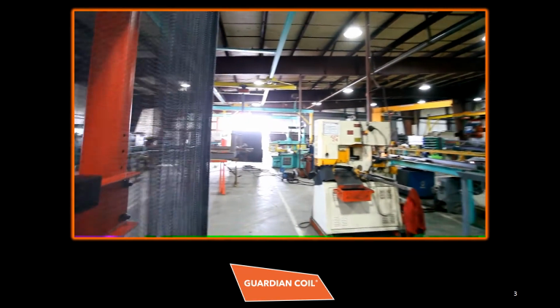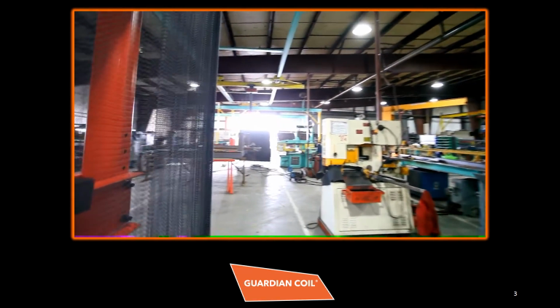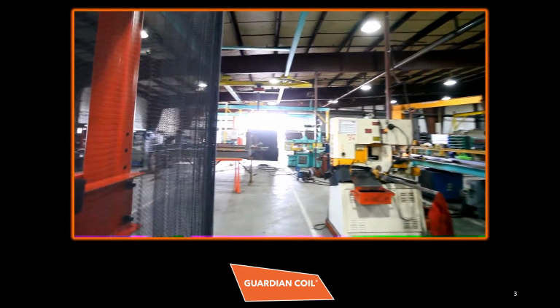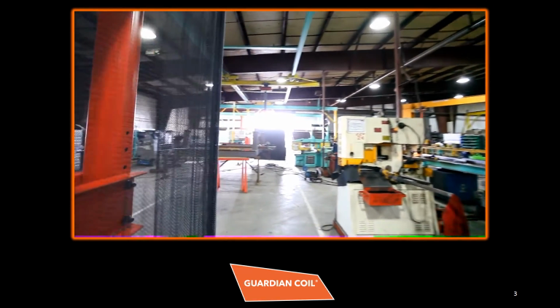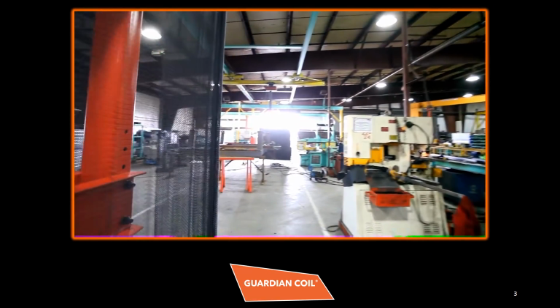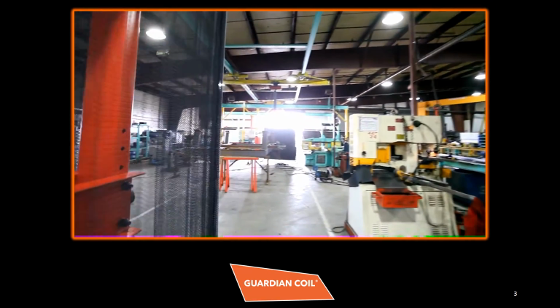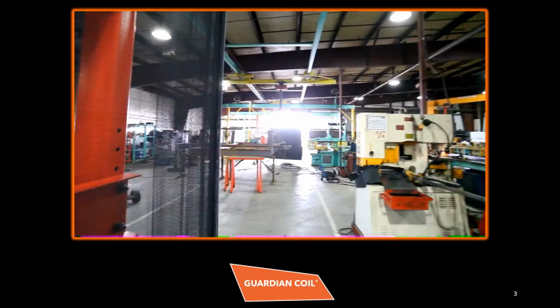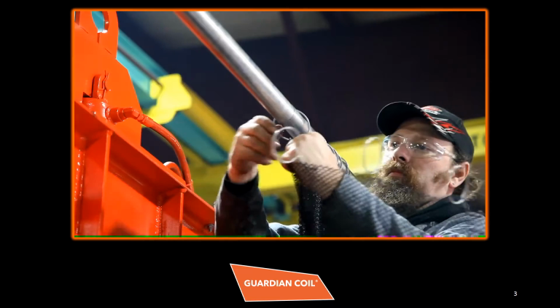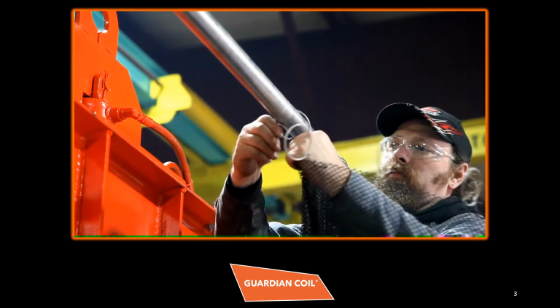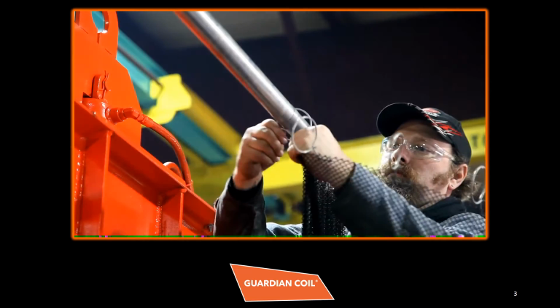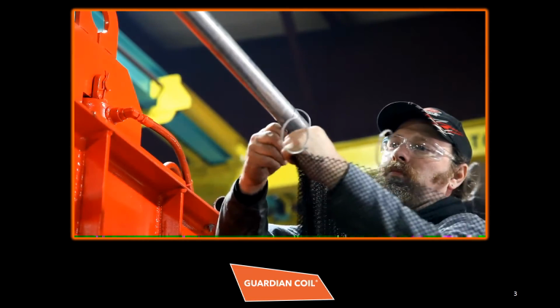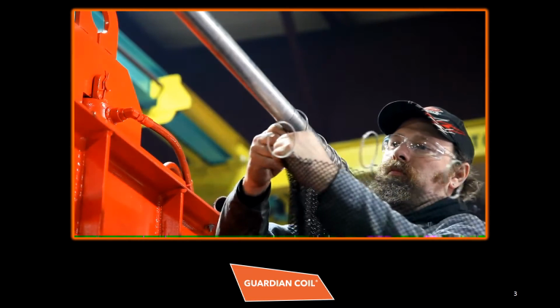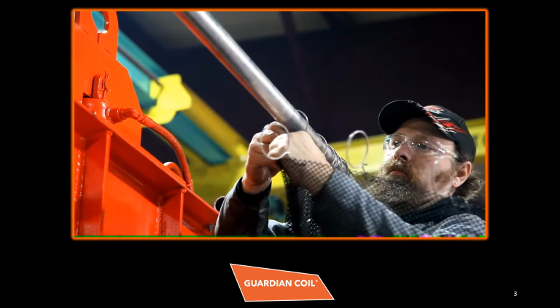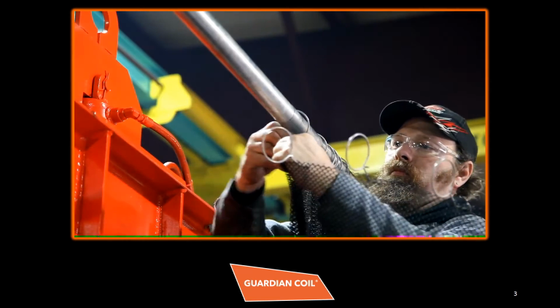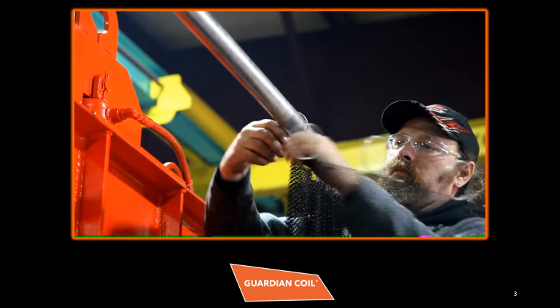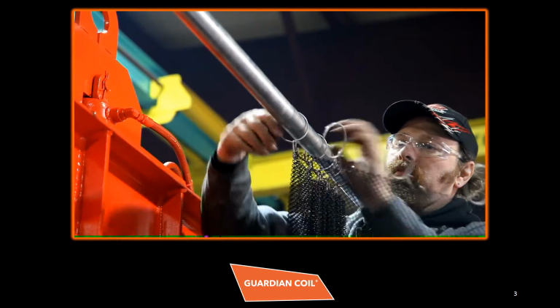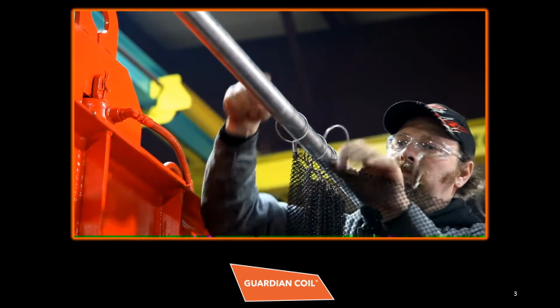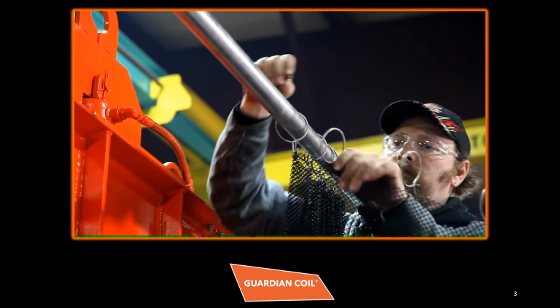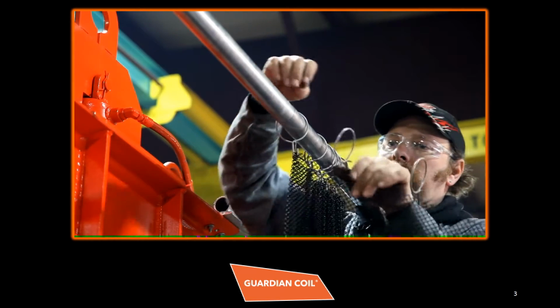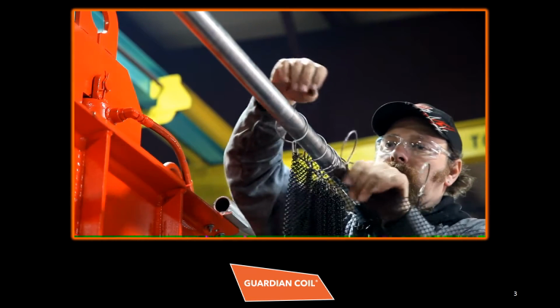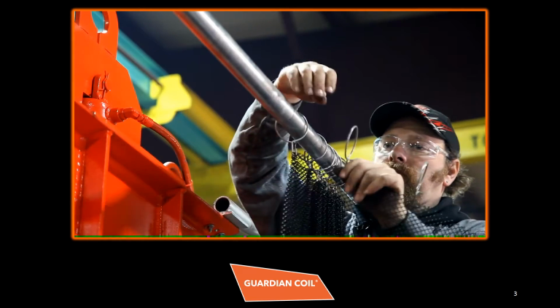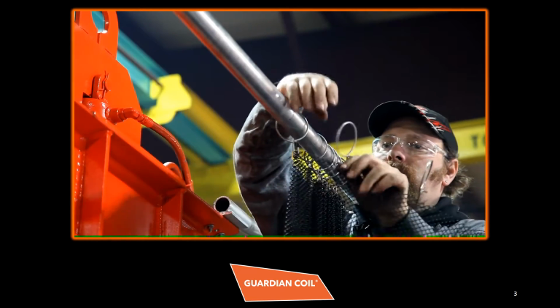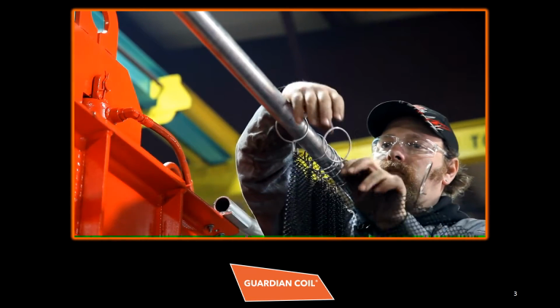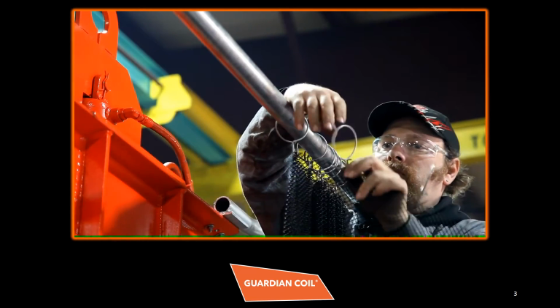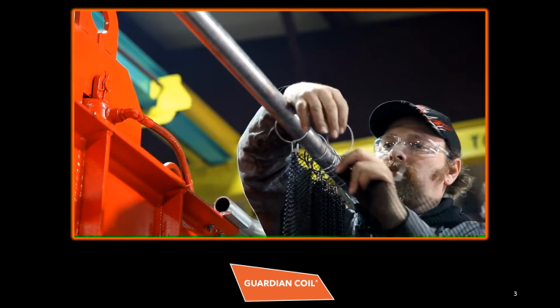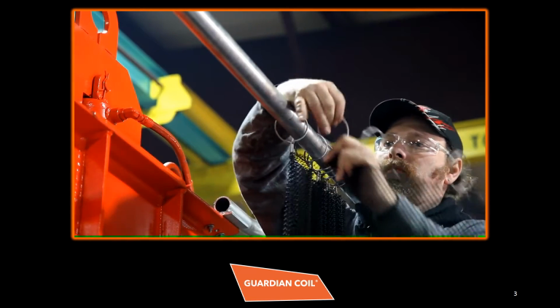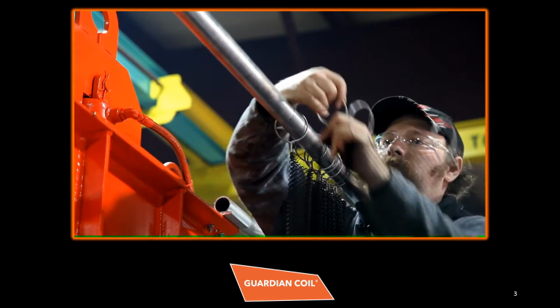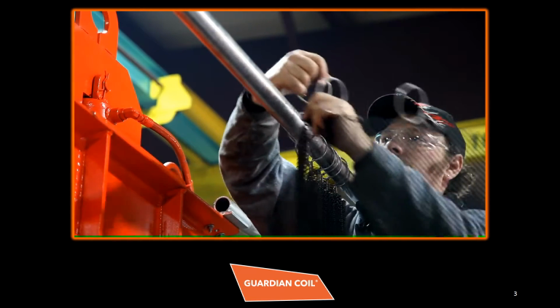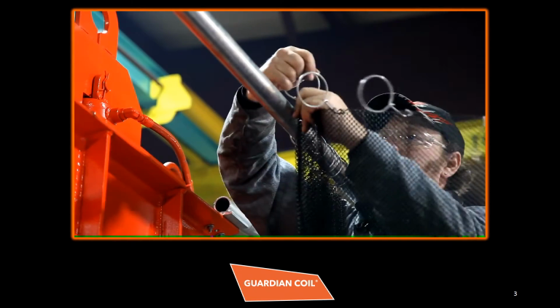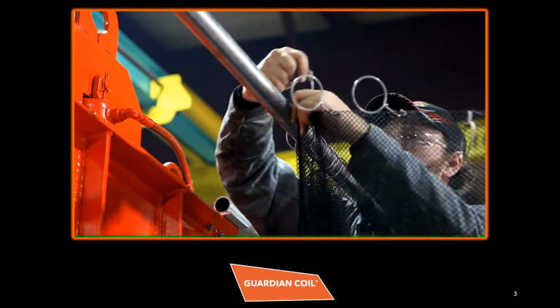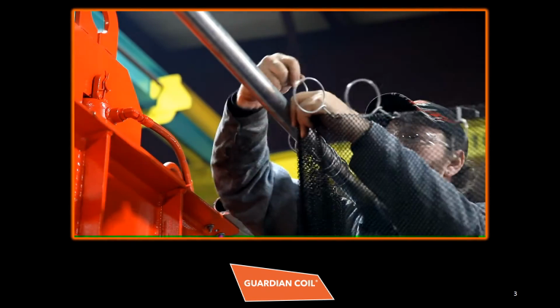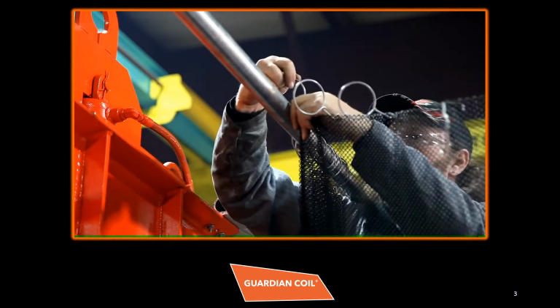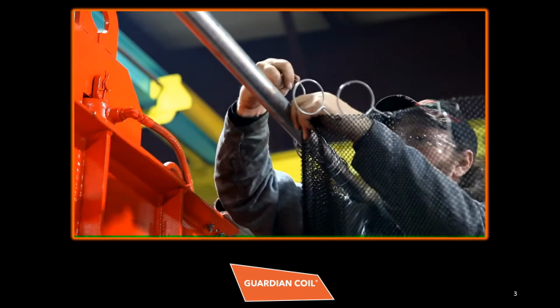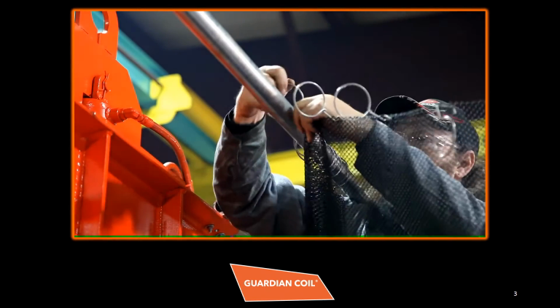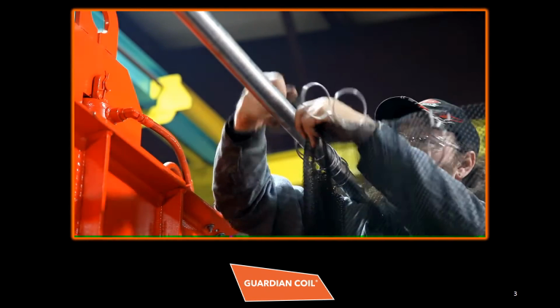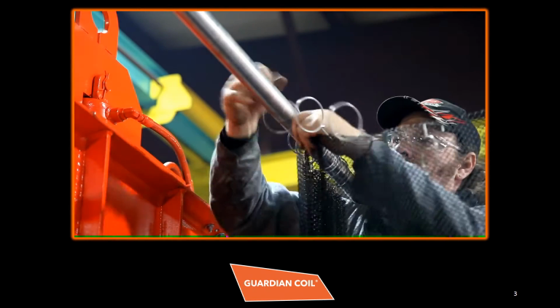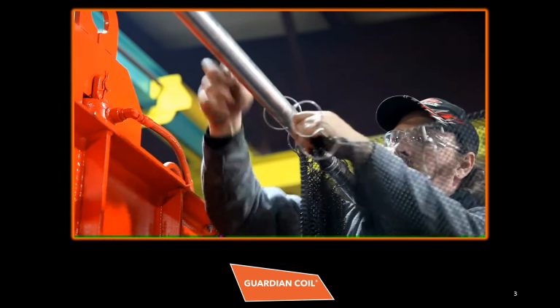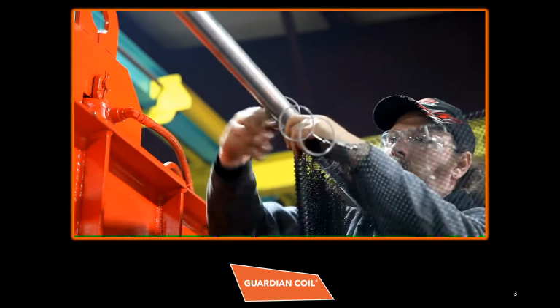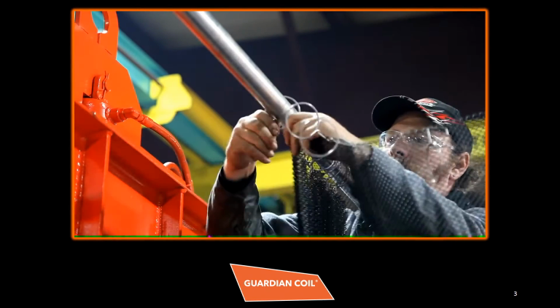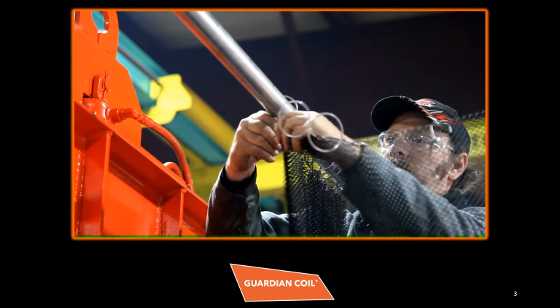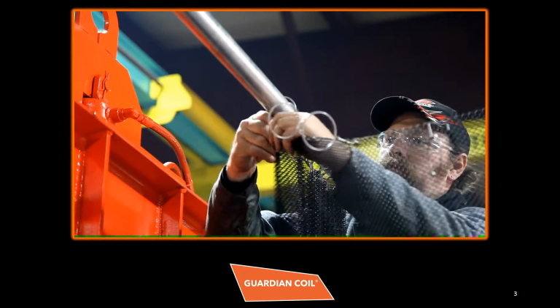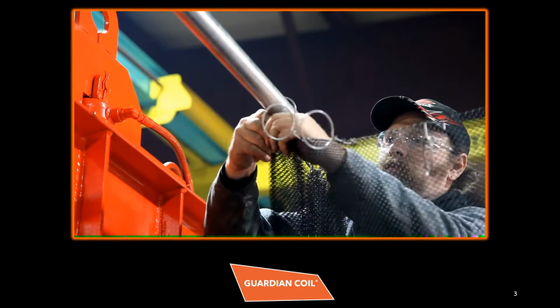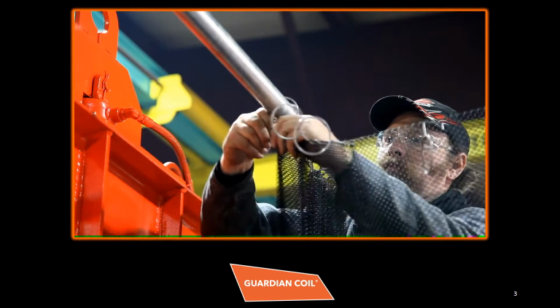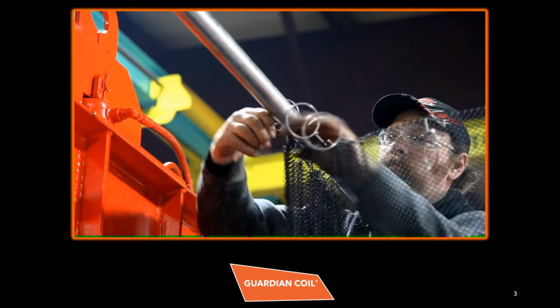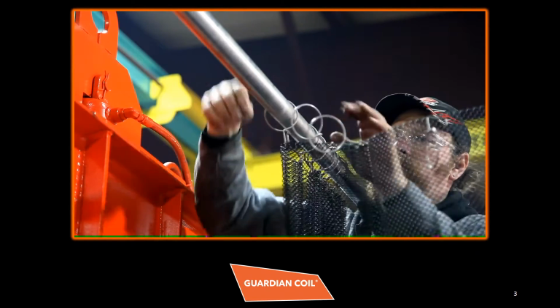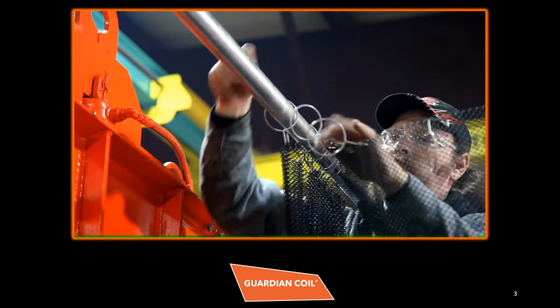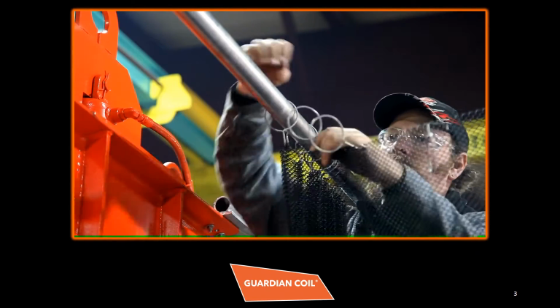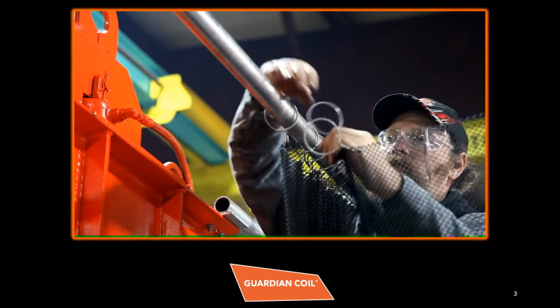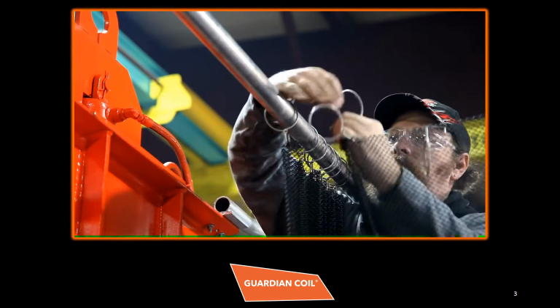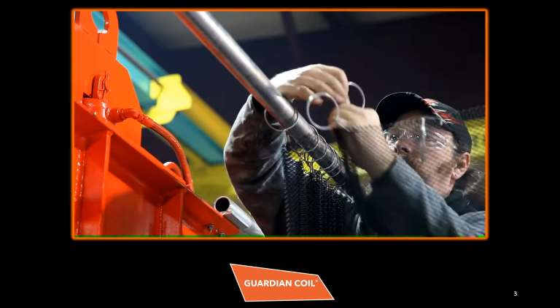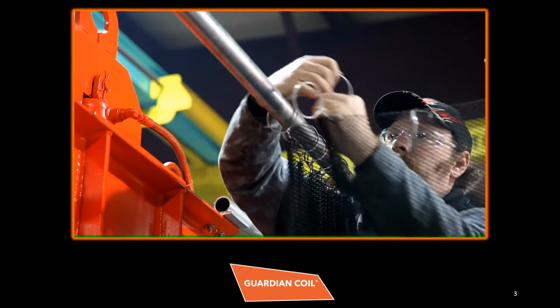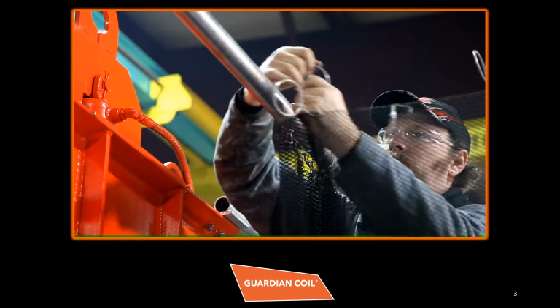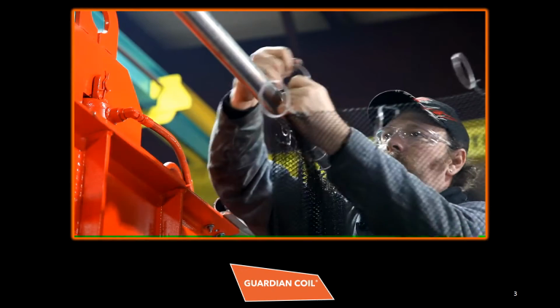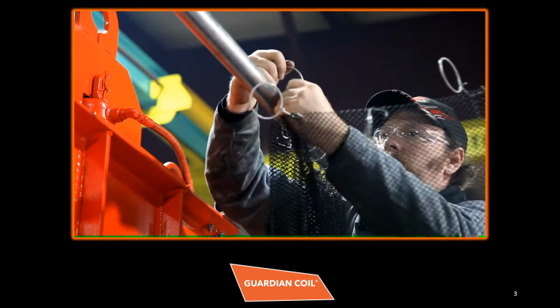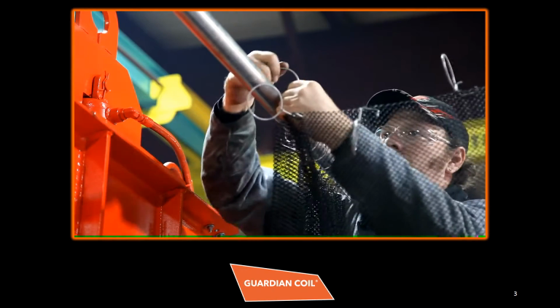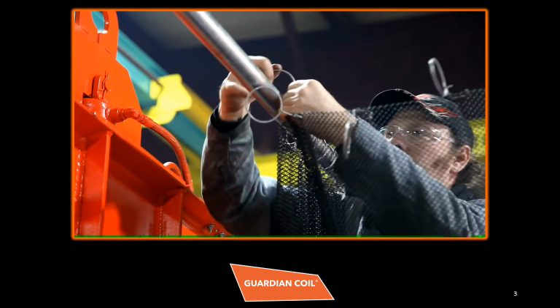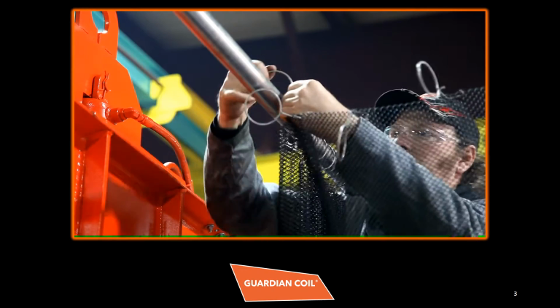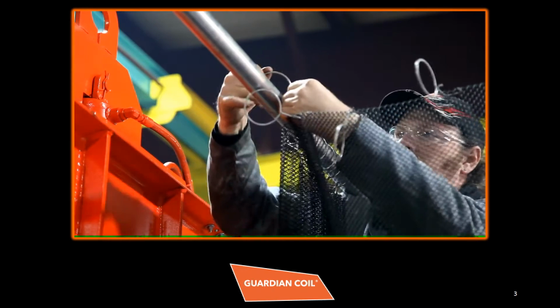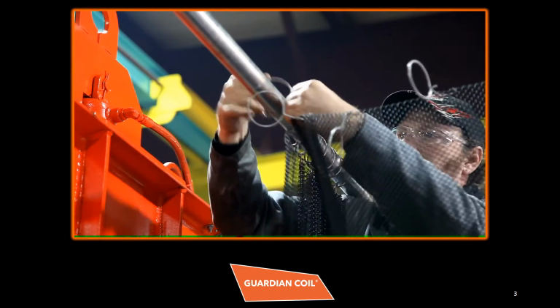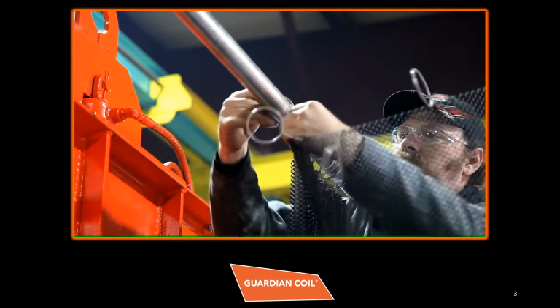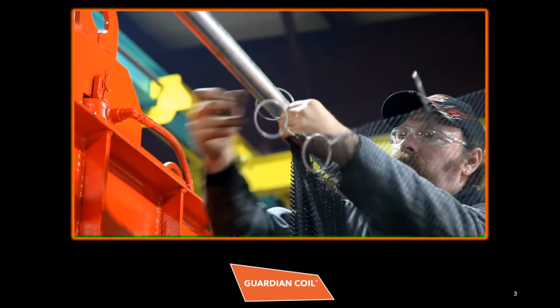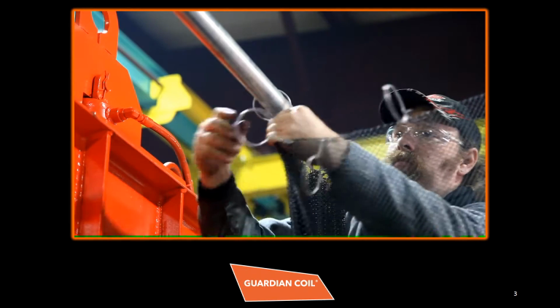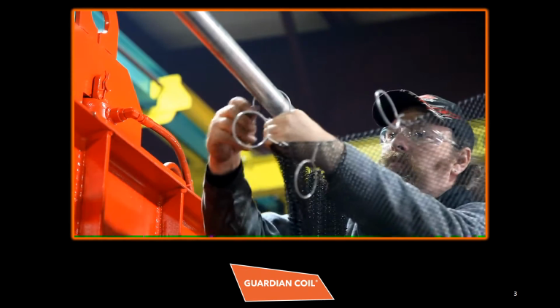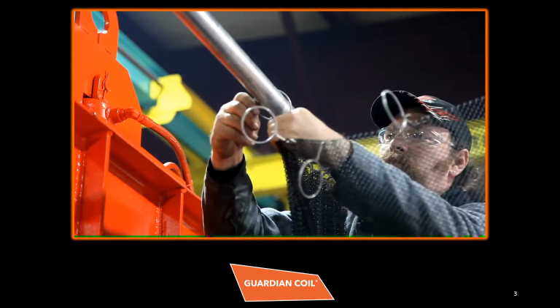Proudly made in the USA and 100% recyclable, Guardian Coil protects your company's most important assets — your employees.